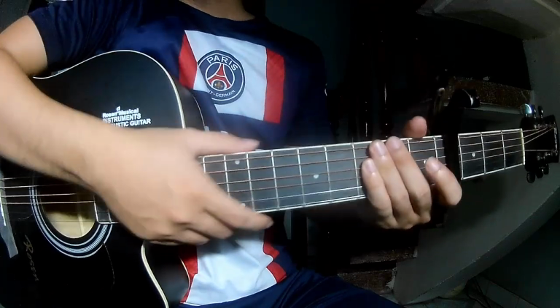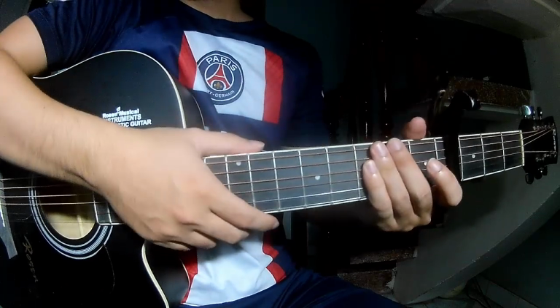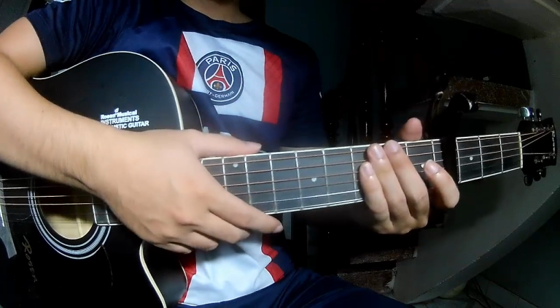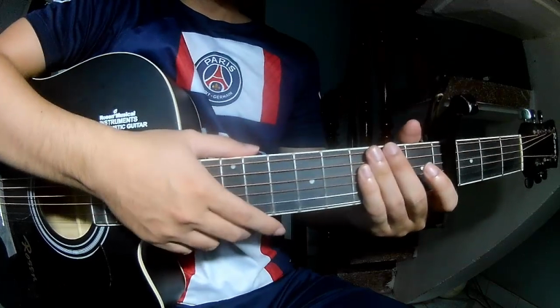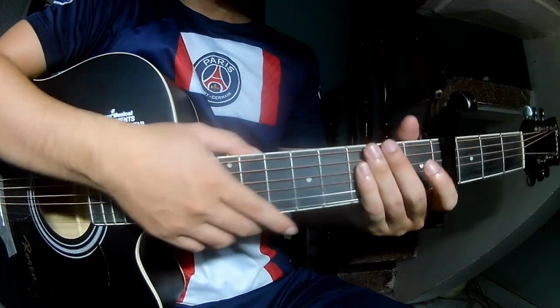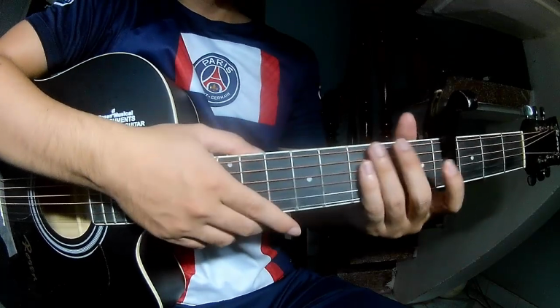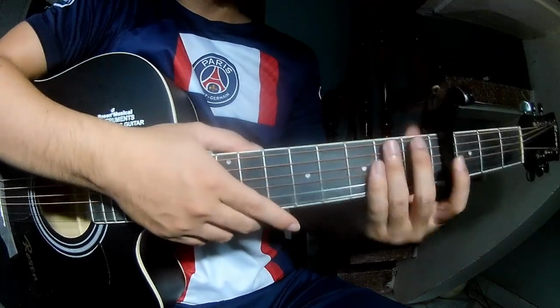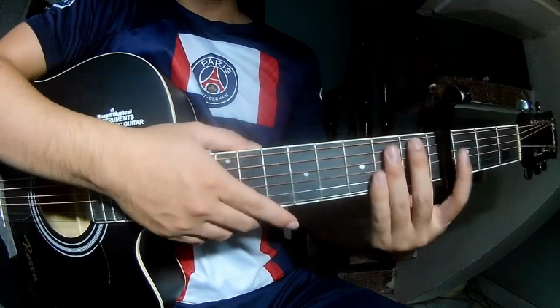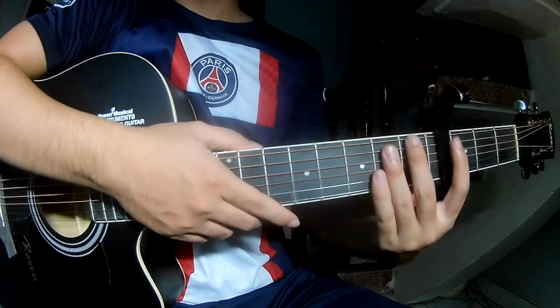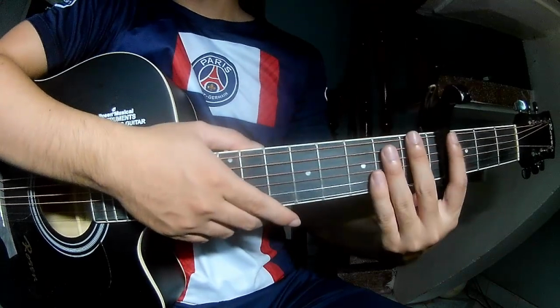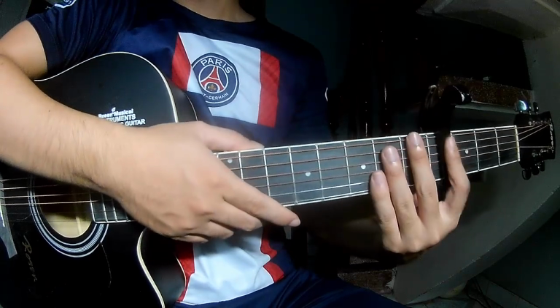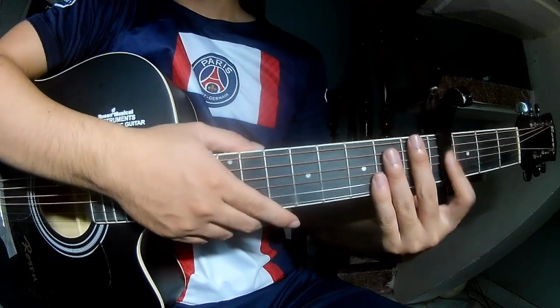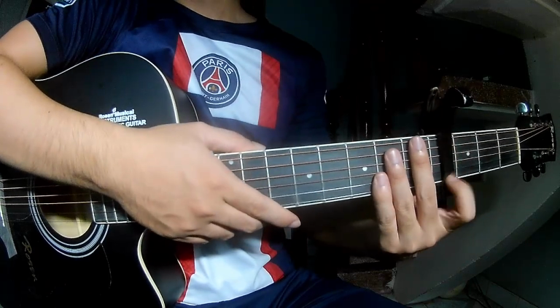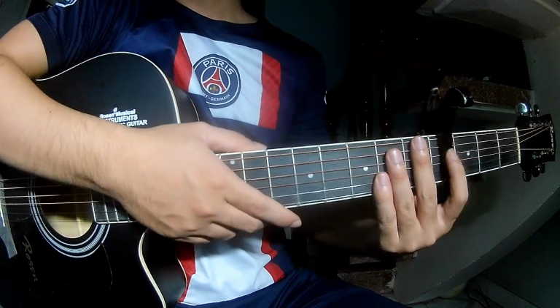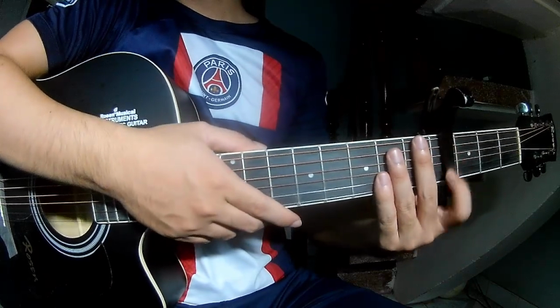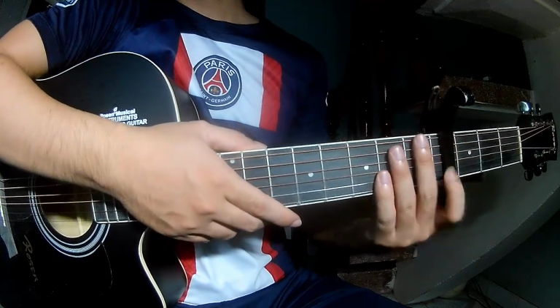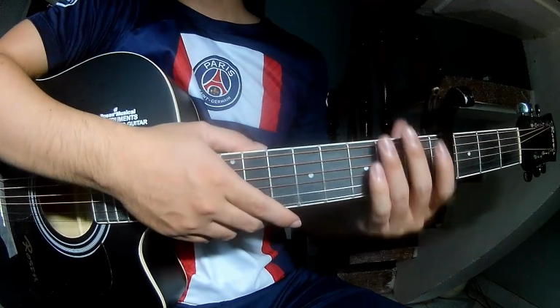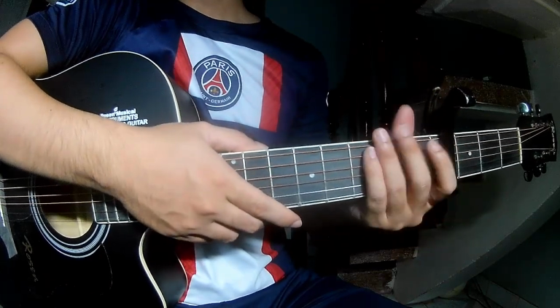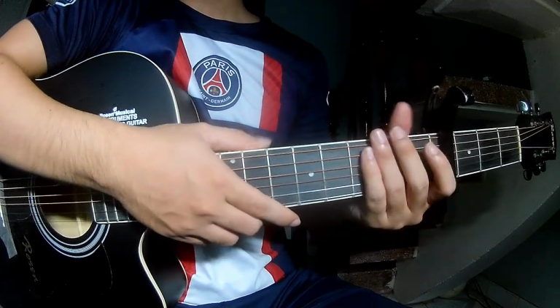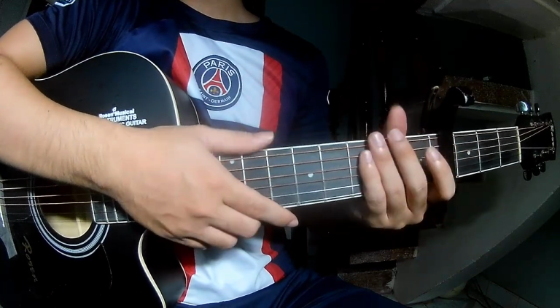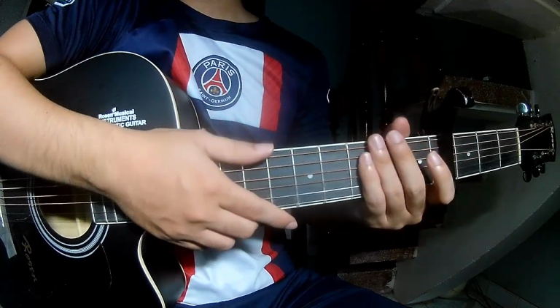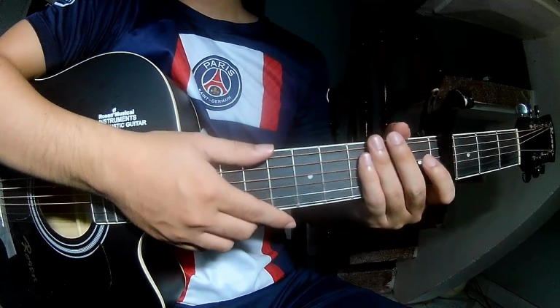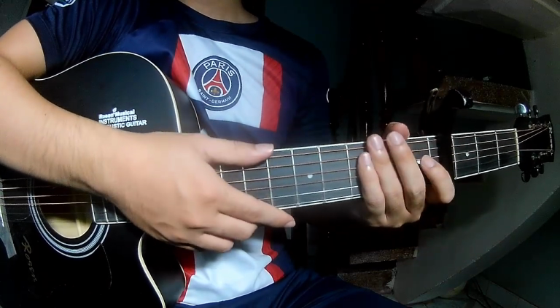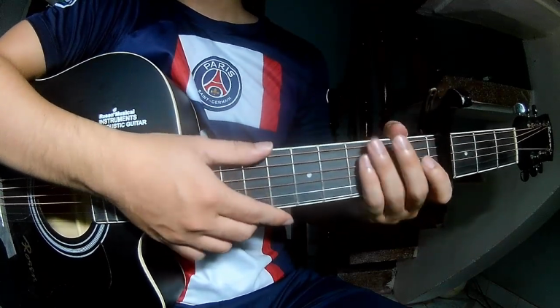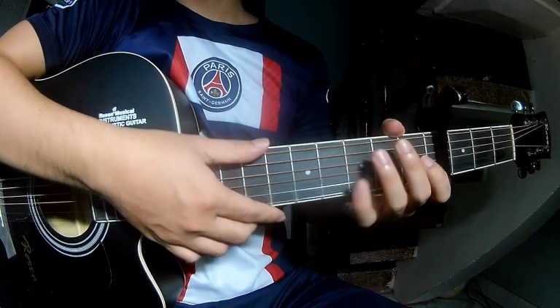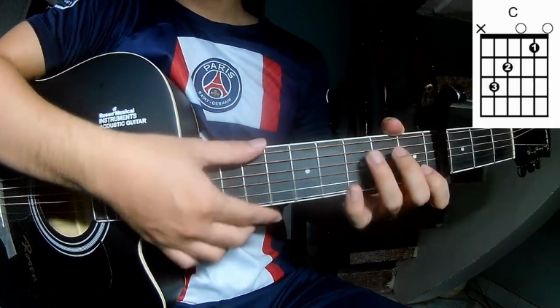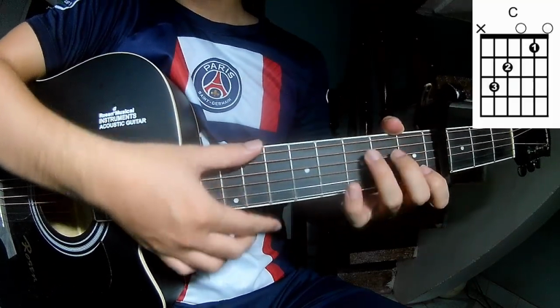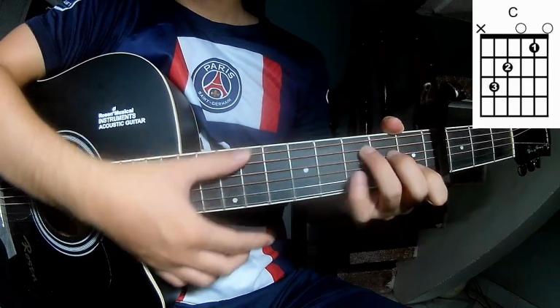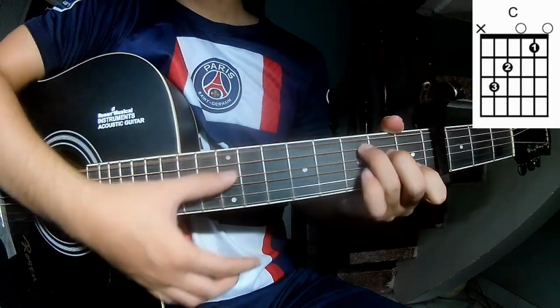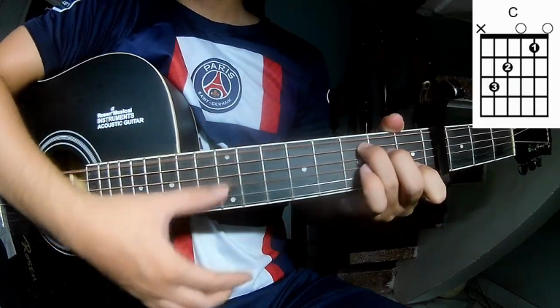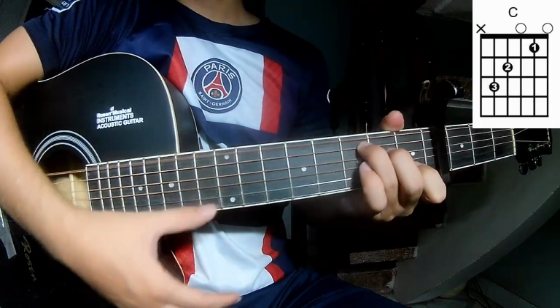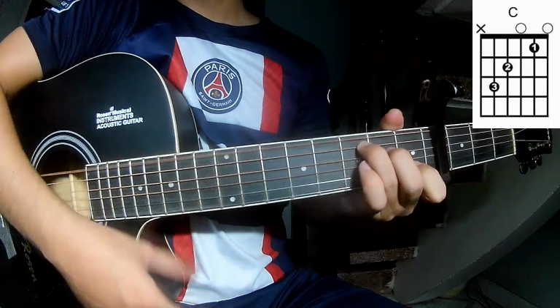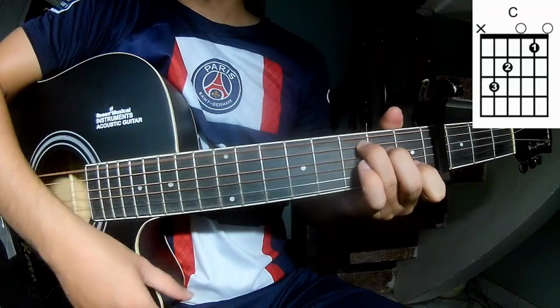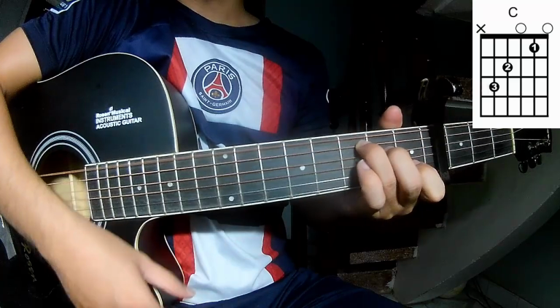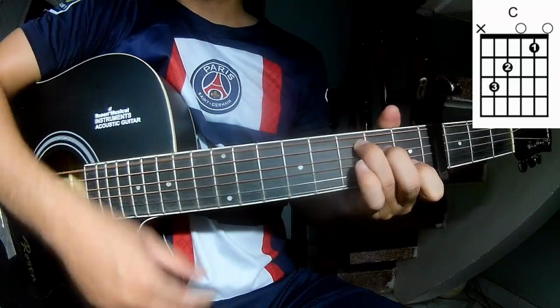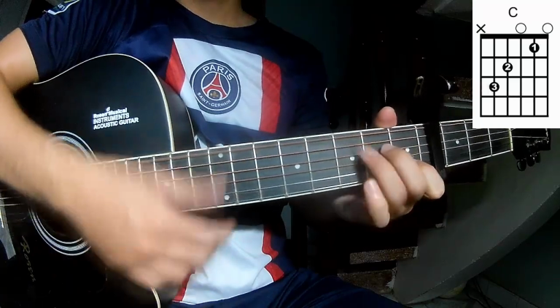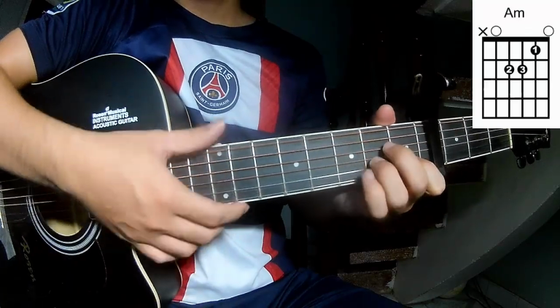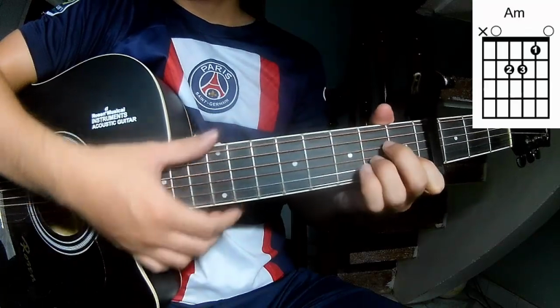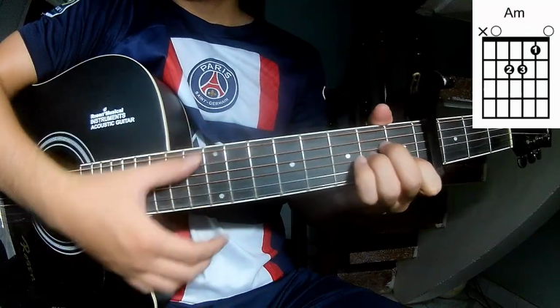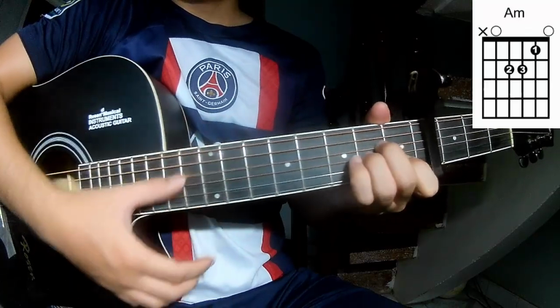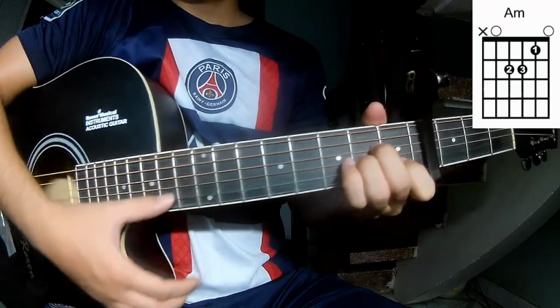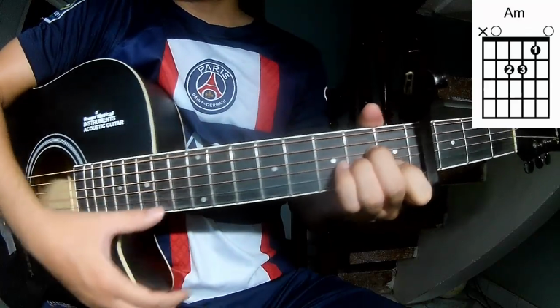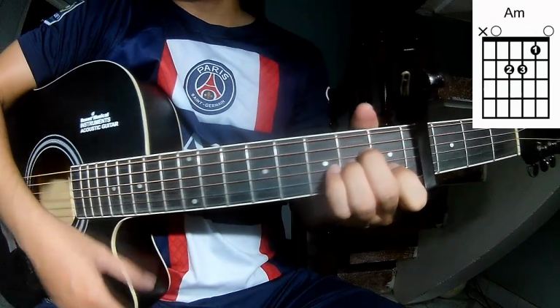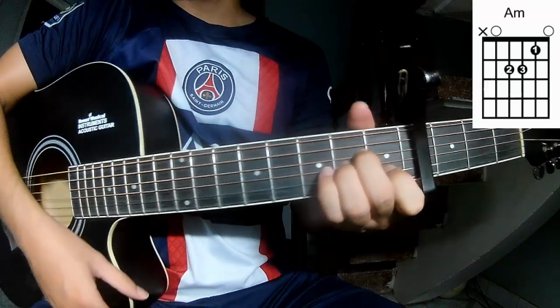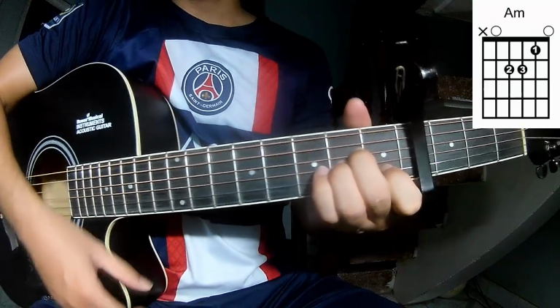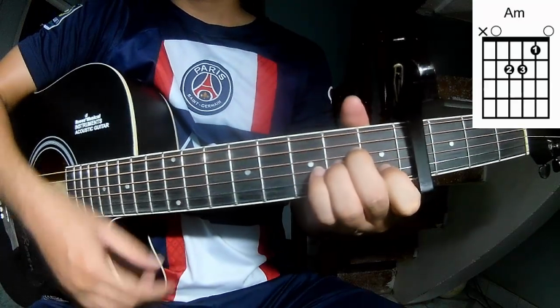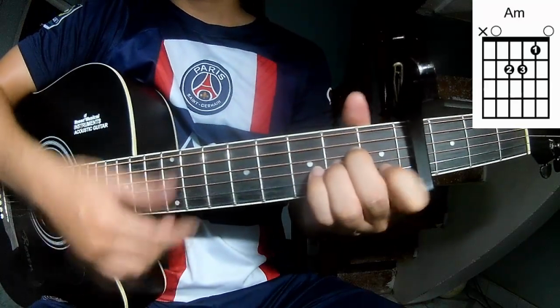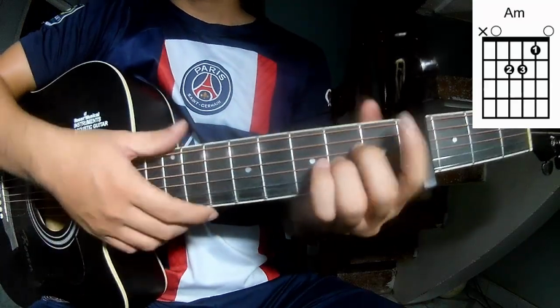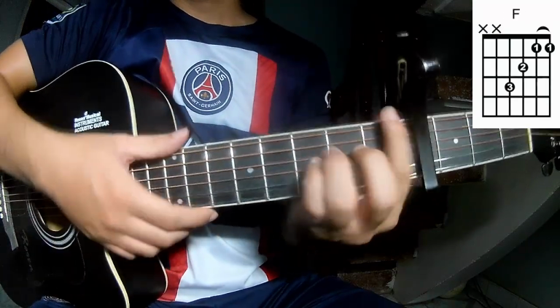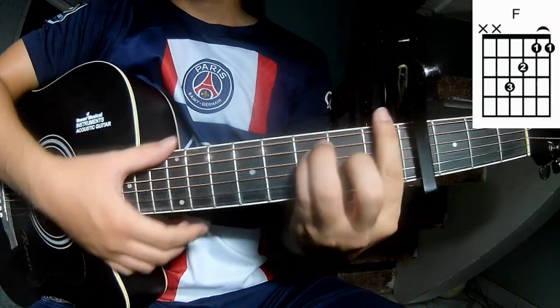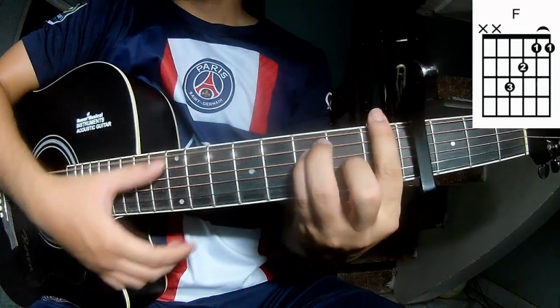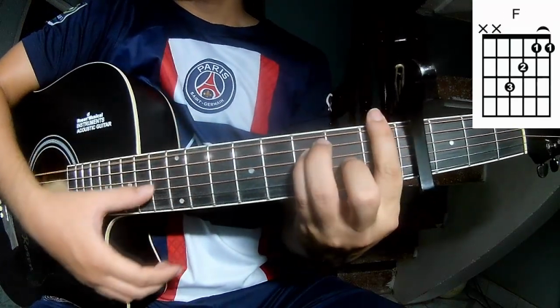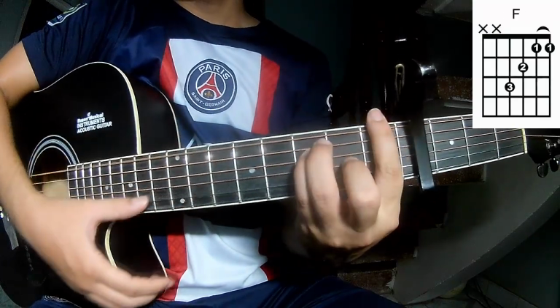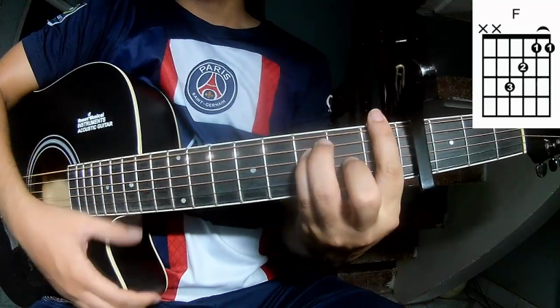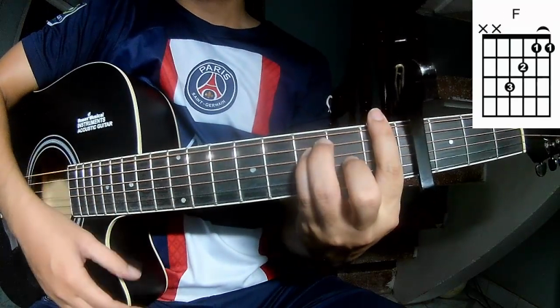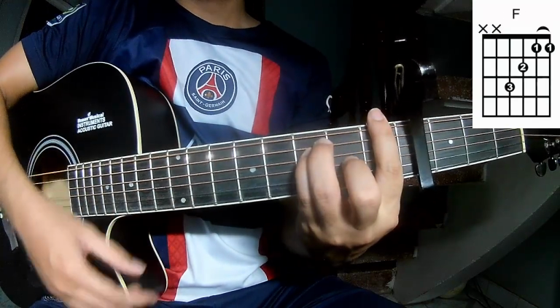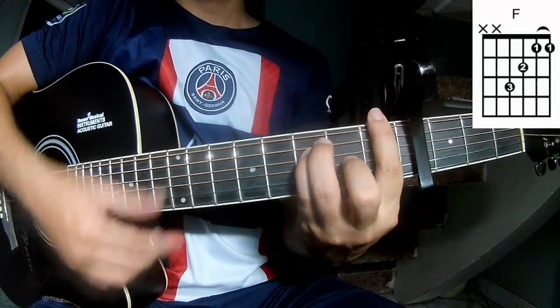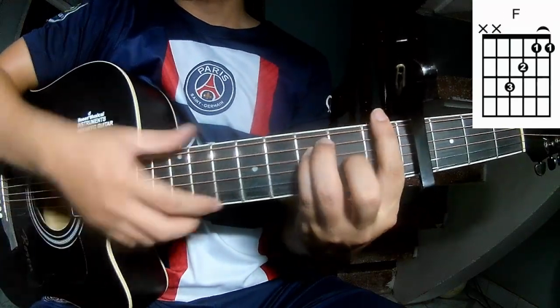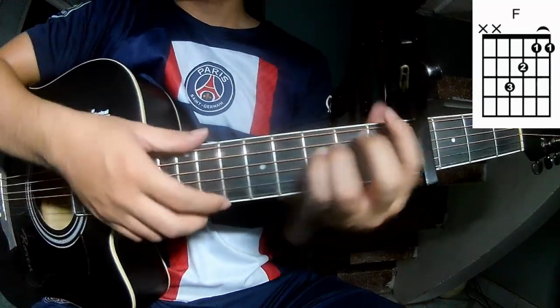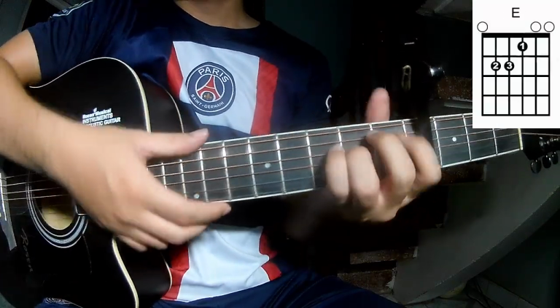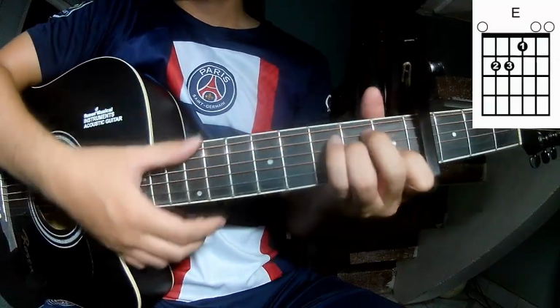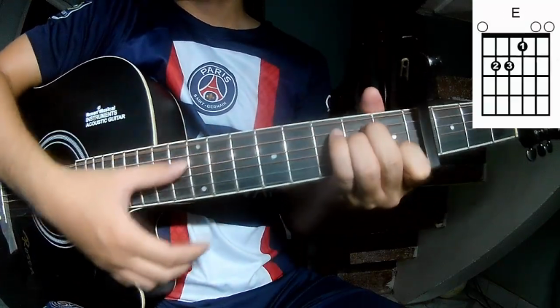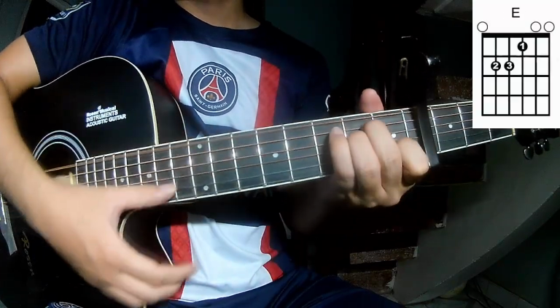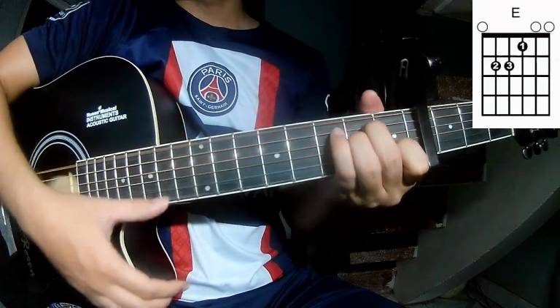First, we secure in the 4 frames. The chords to the song are C, A, F, E.